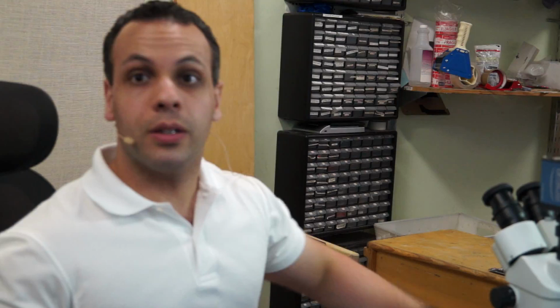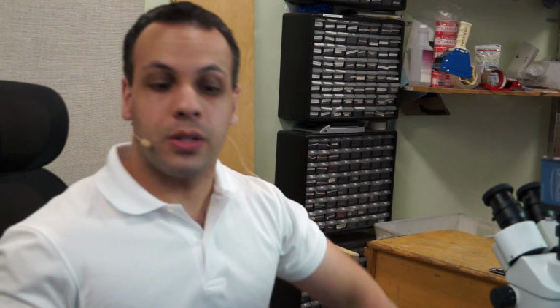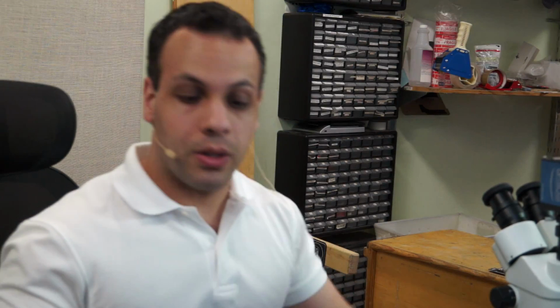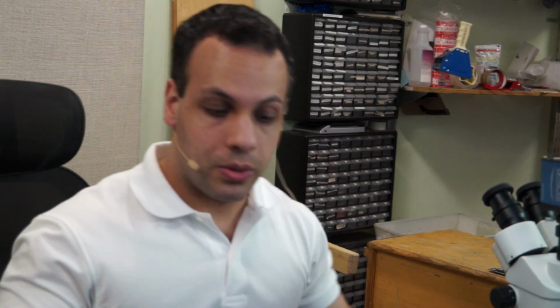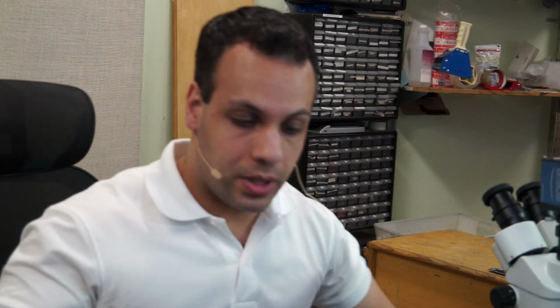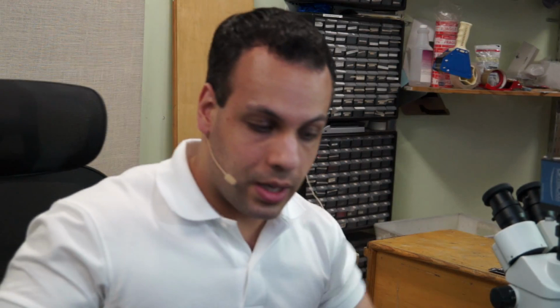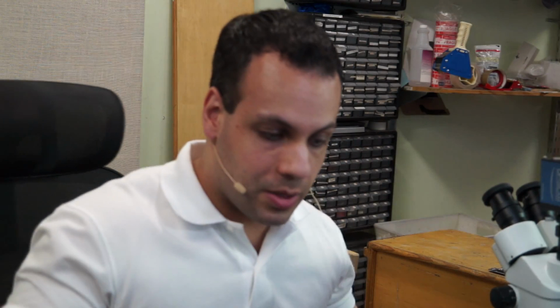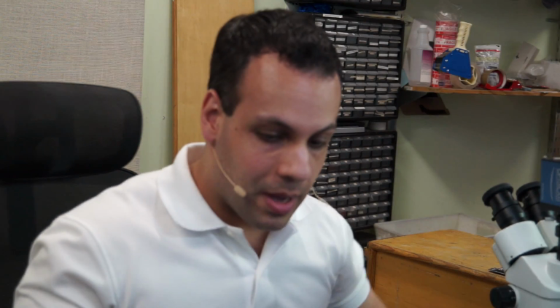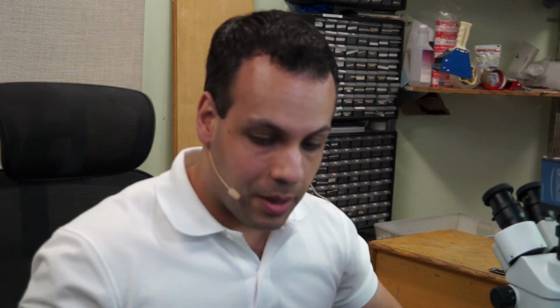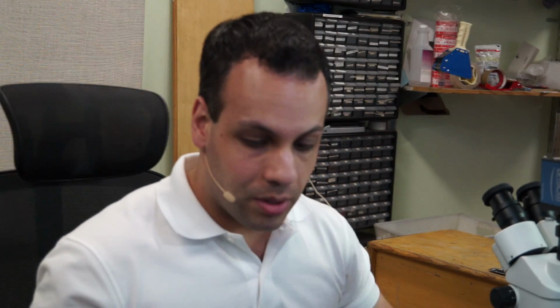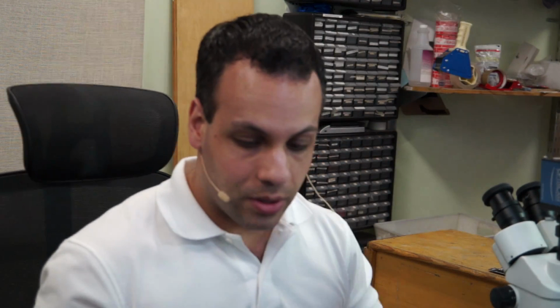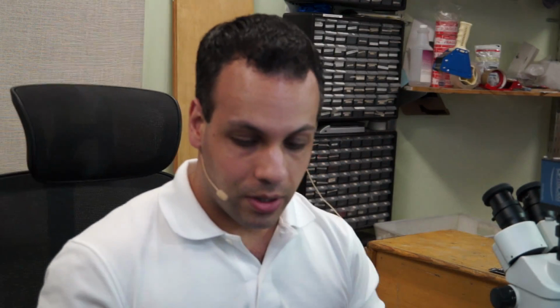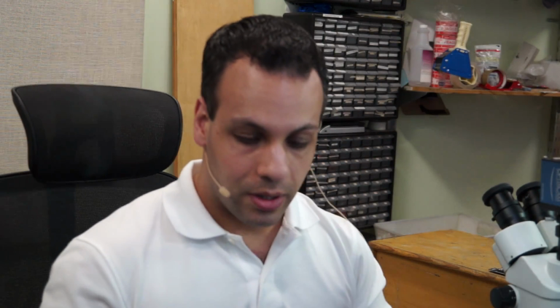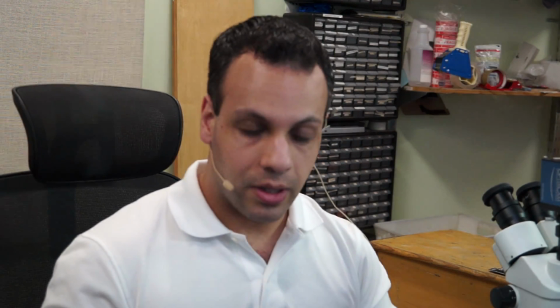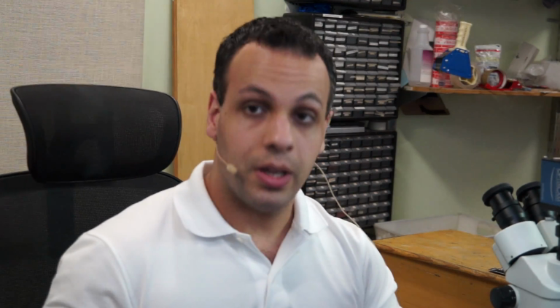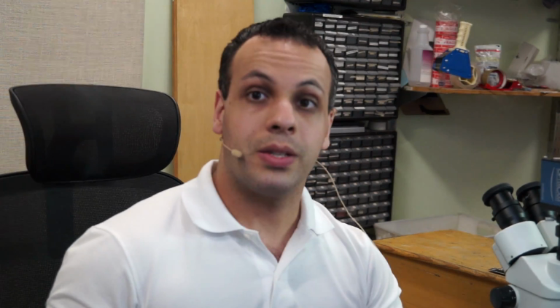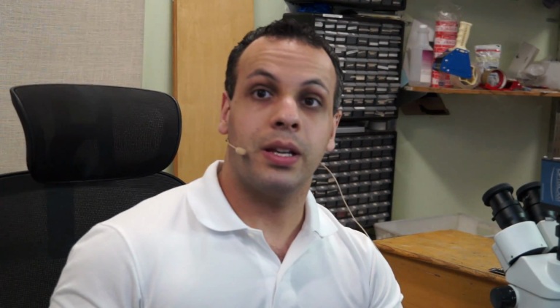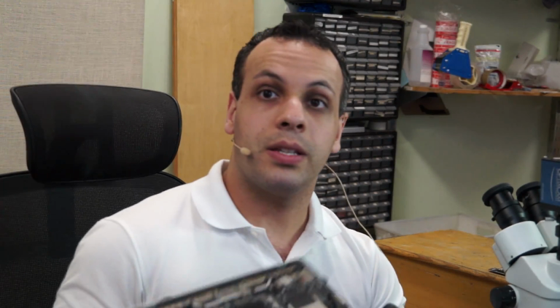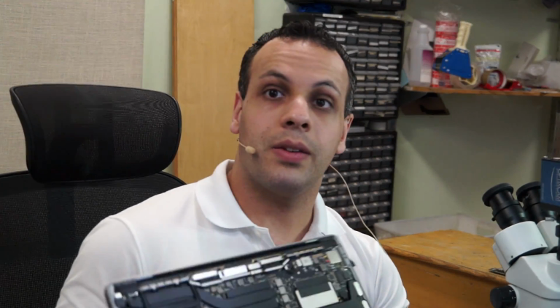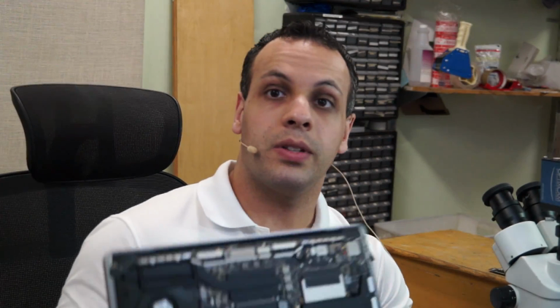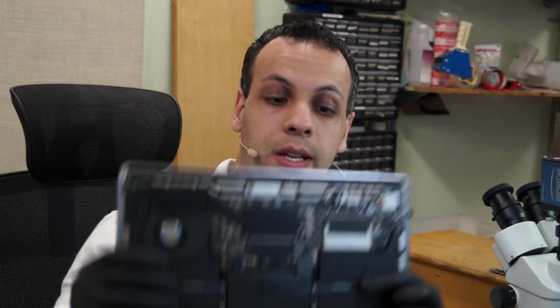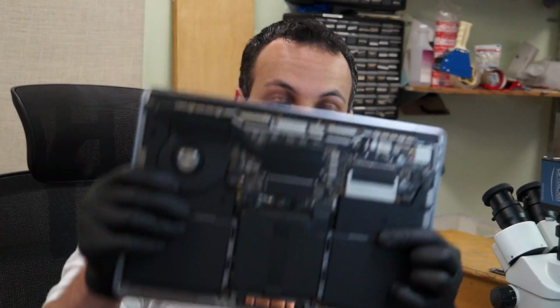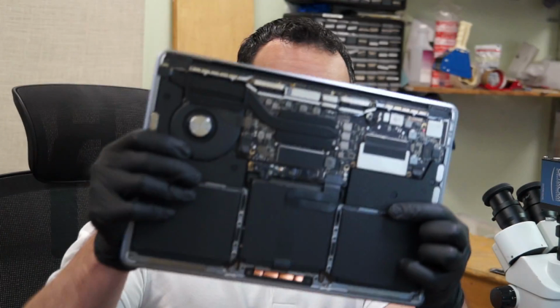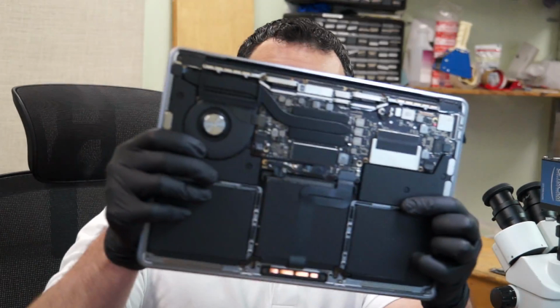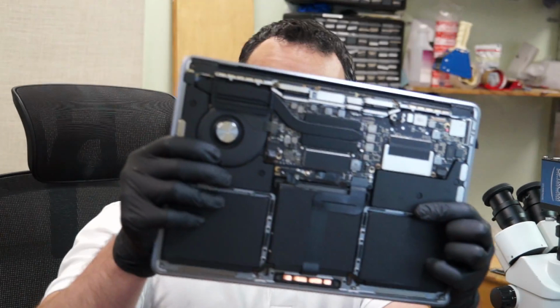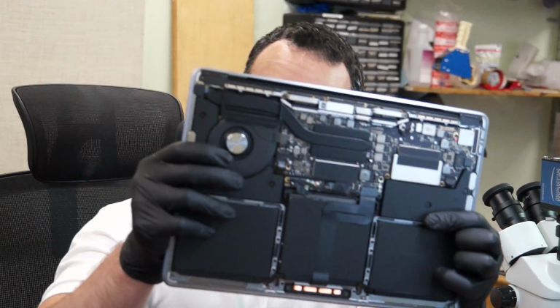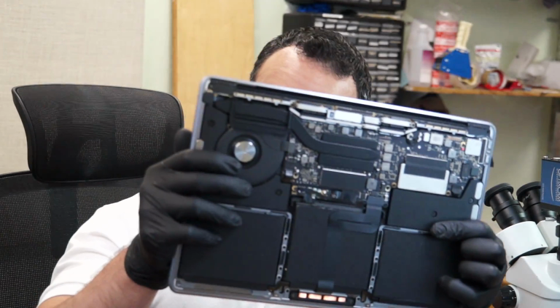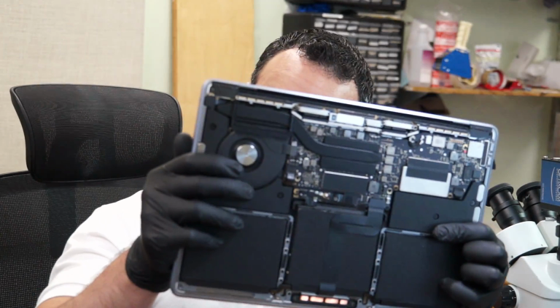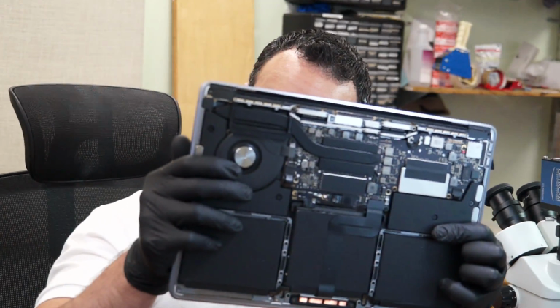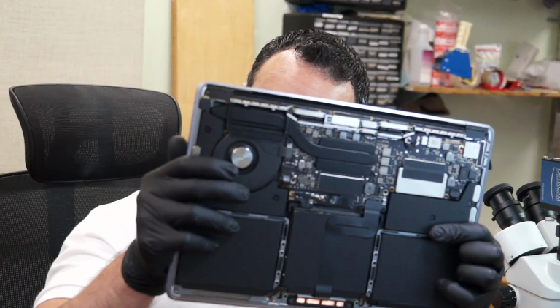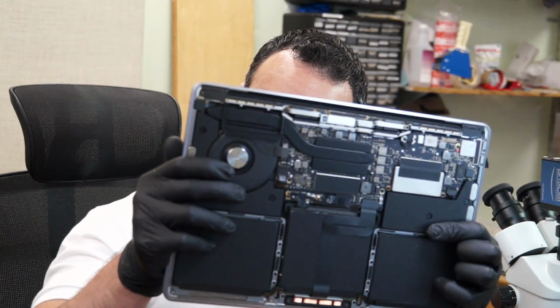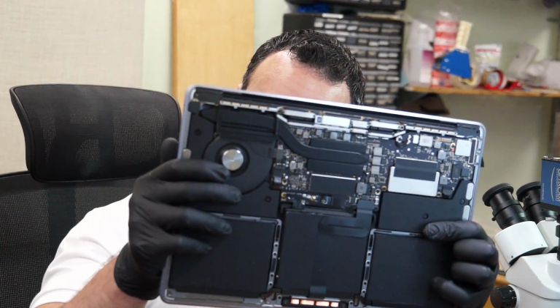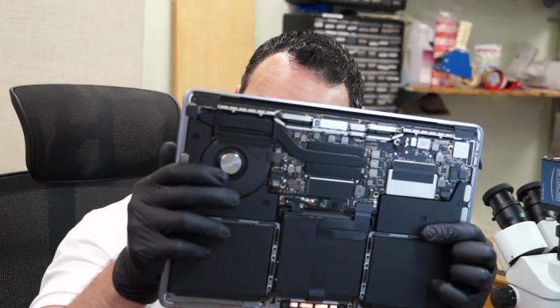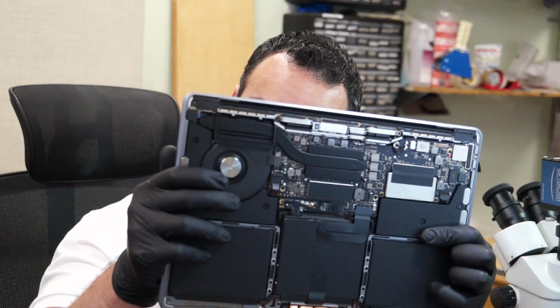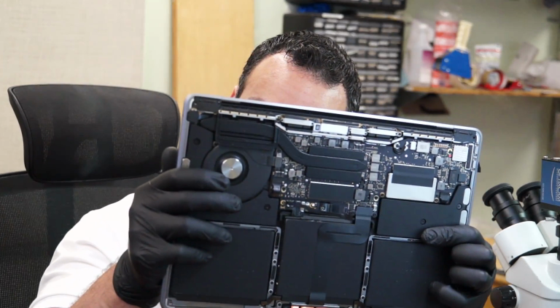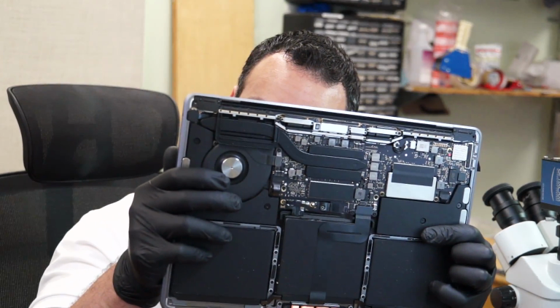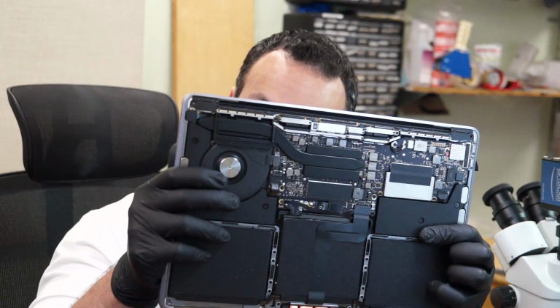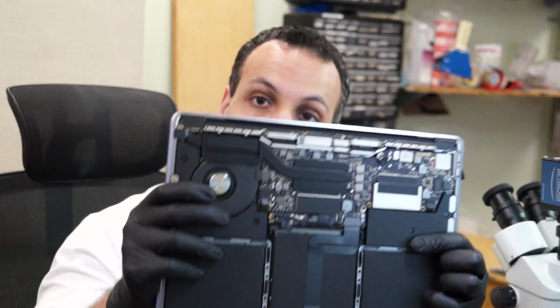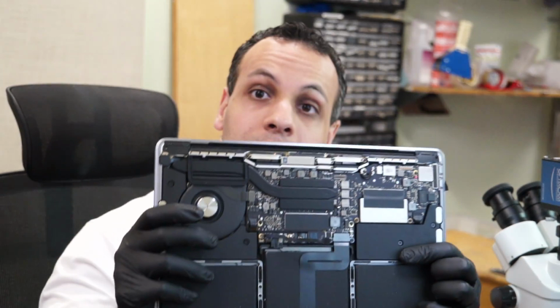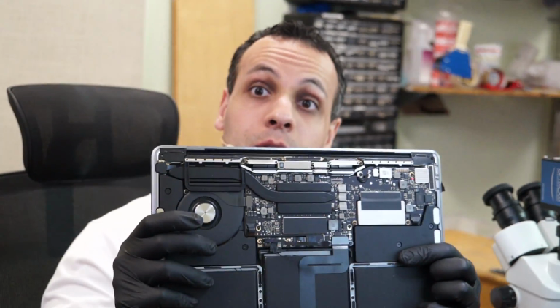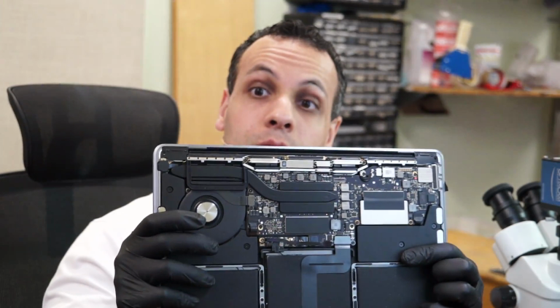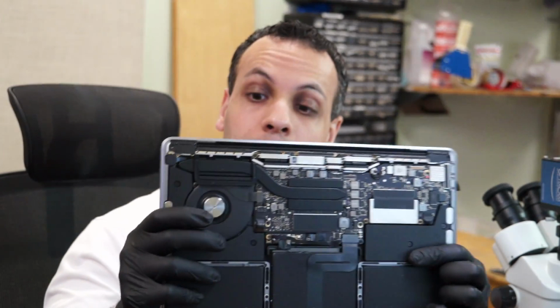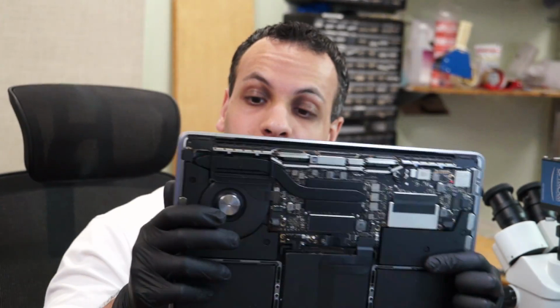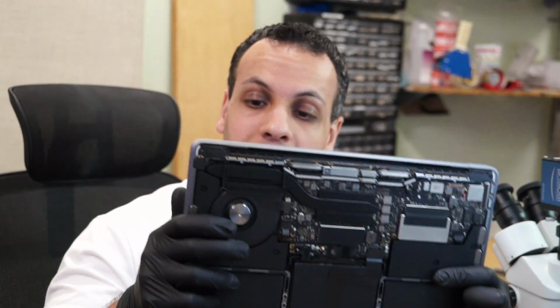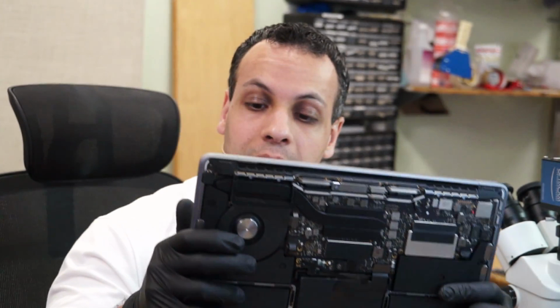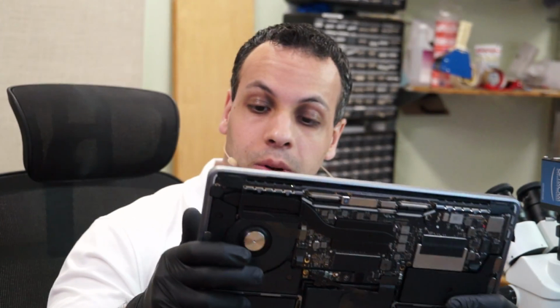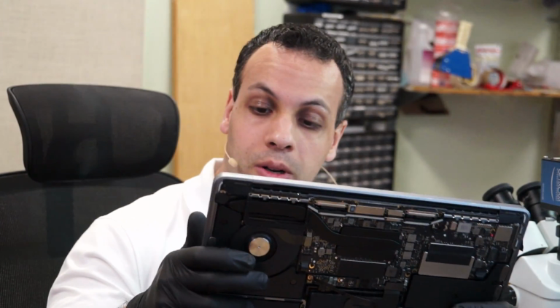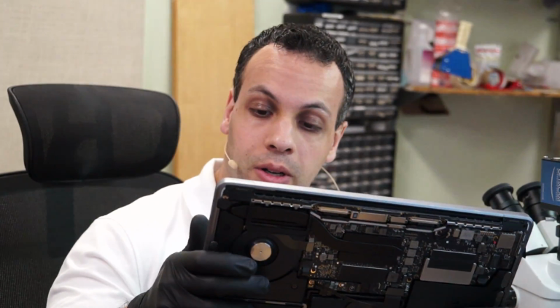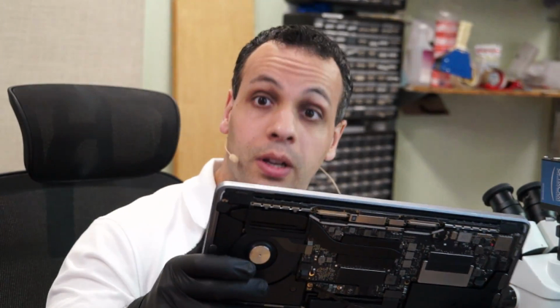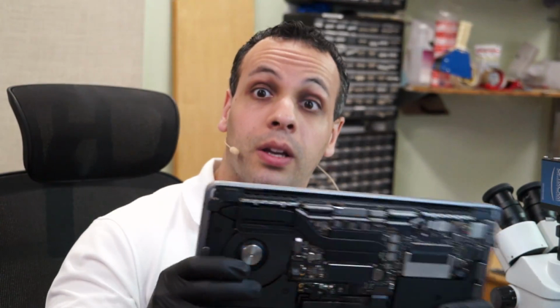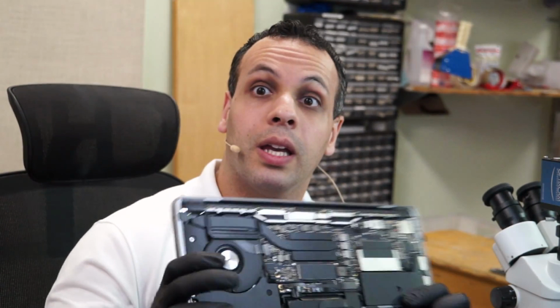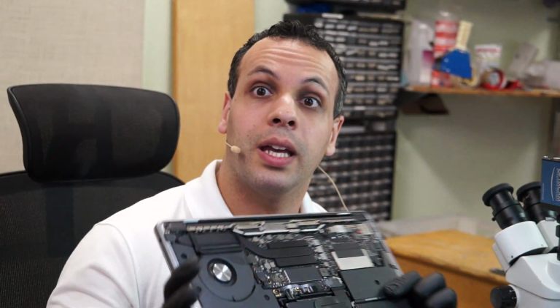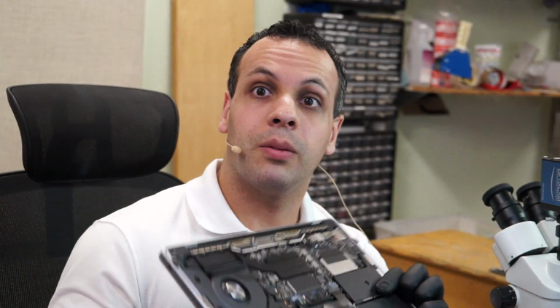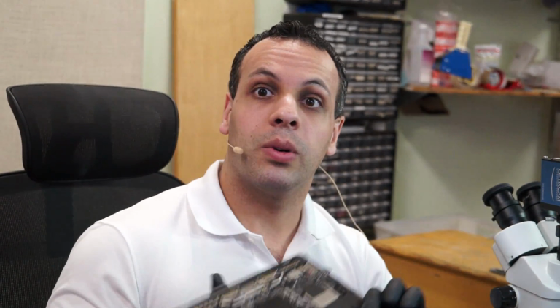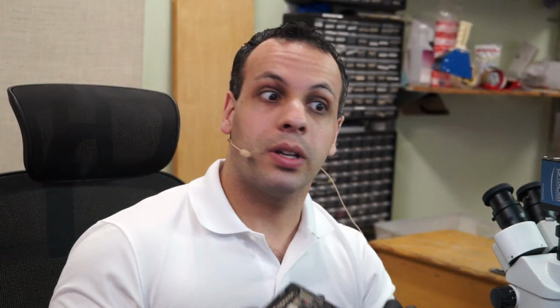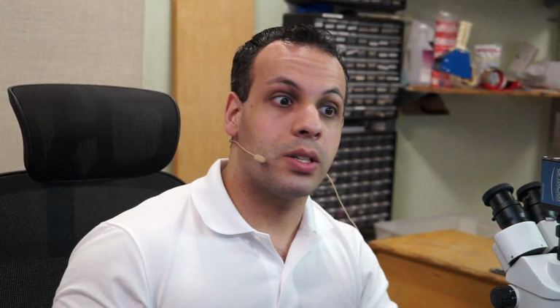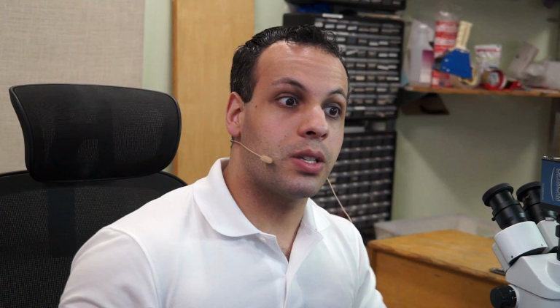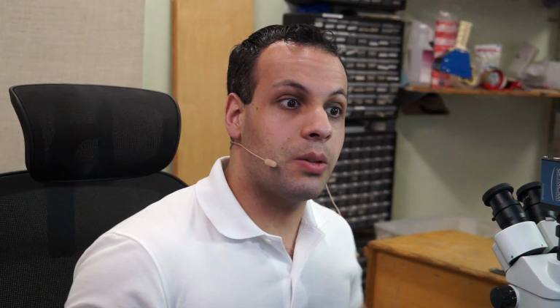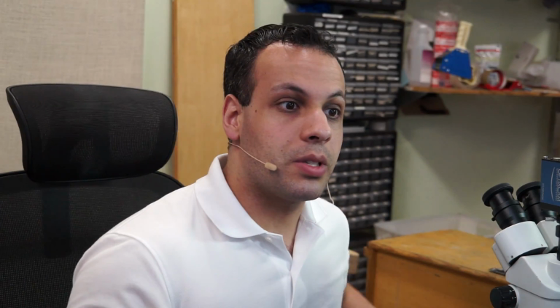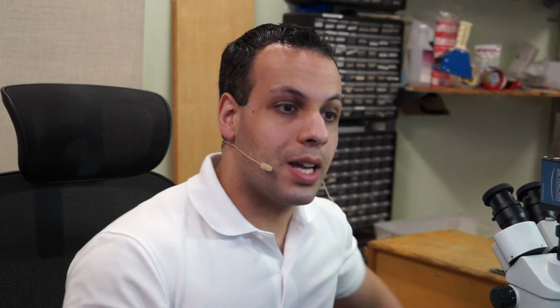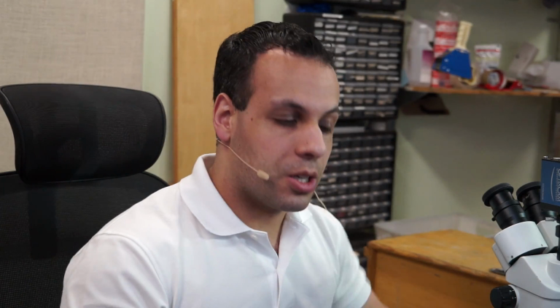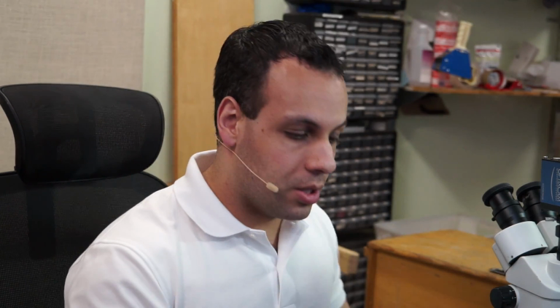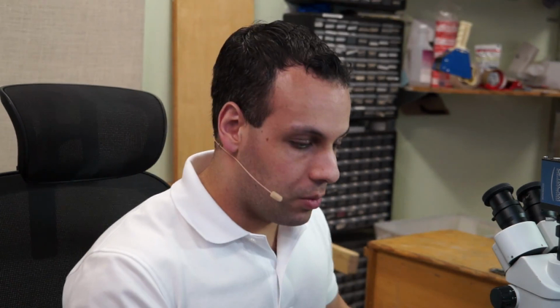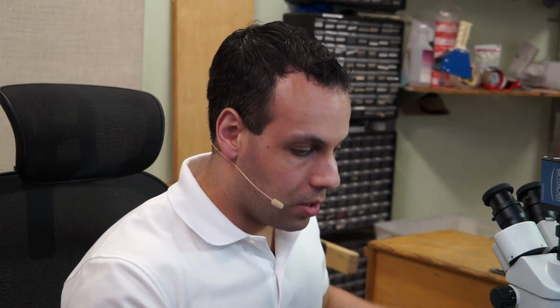Today's MacBook is an A1708. It says liquid damage, no power, and we're going to see what's actually wrong.